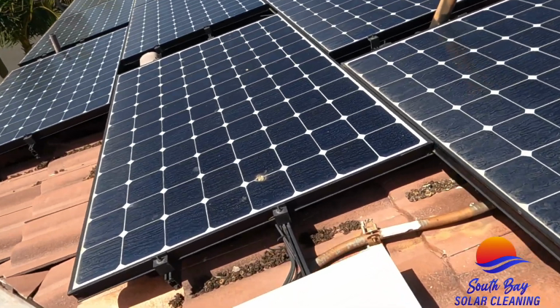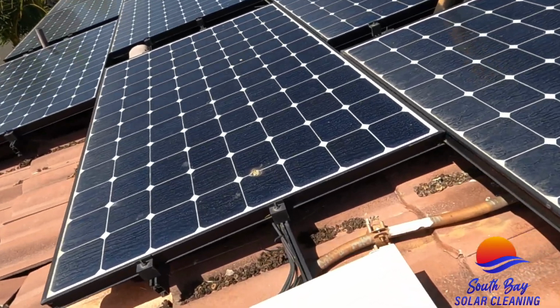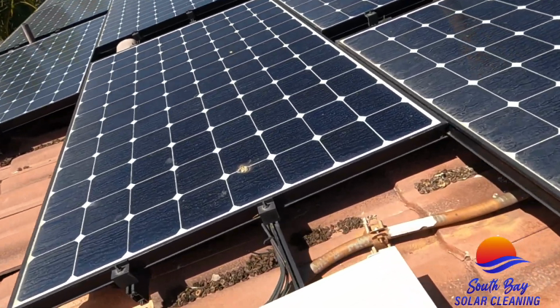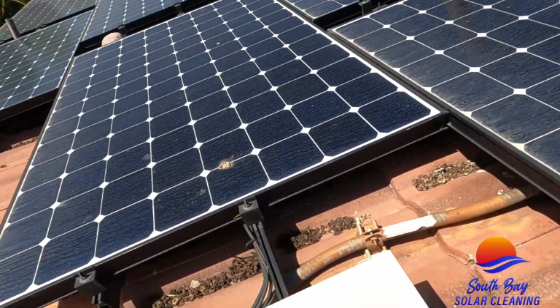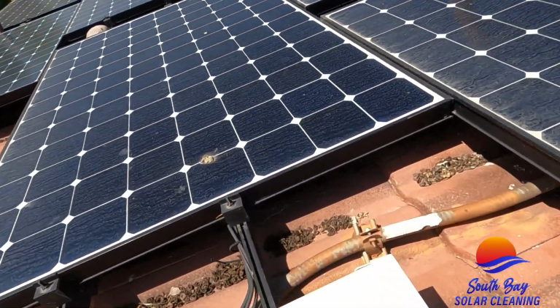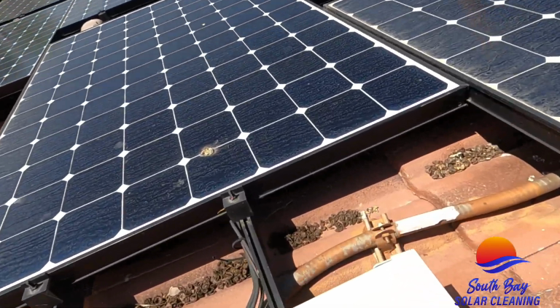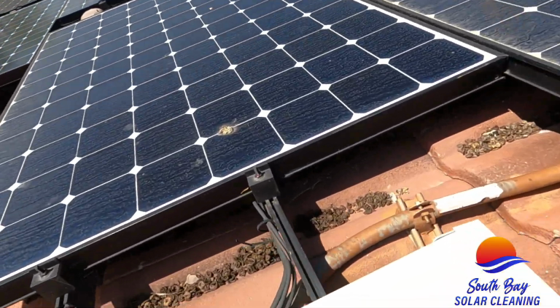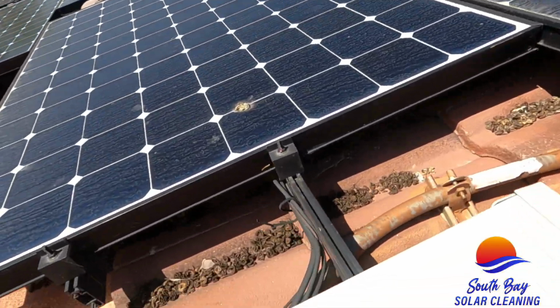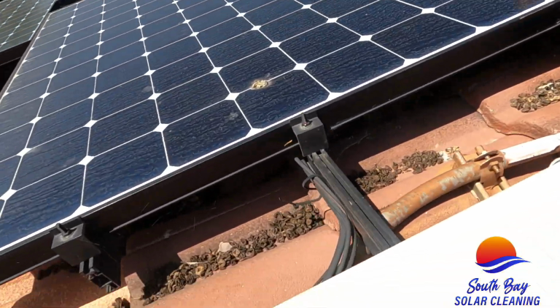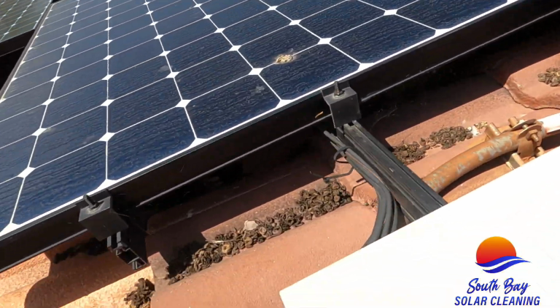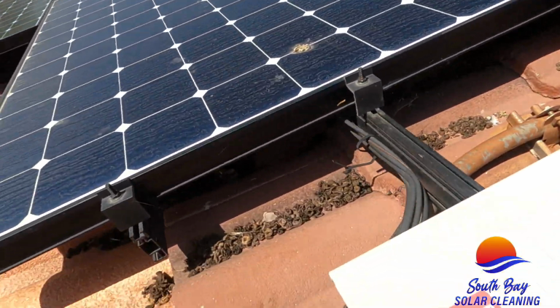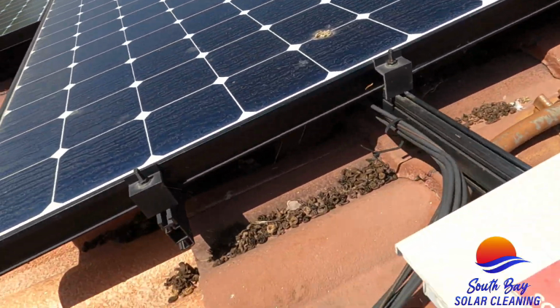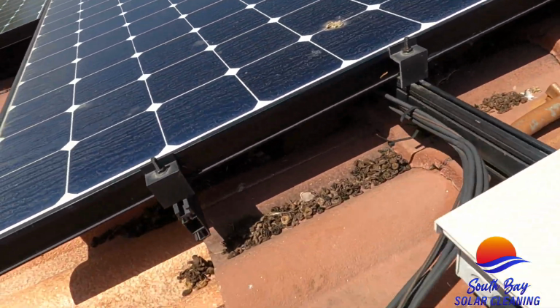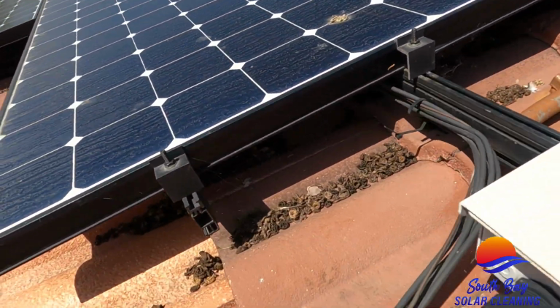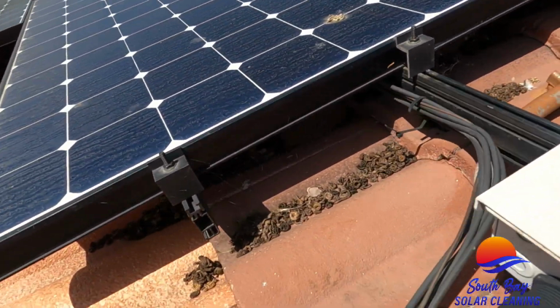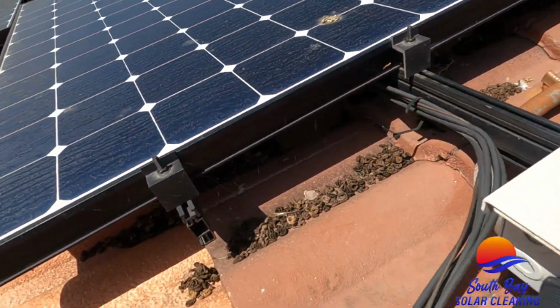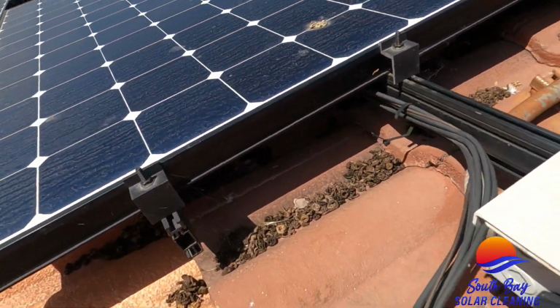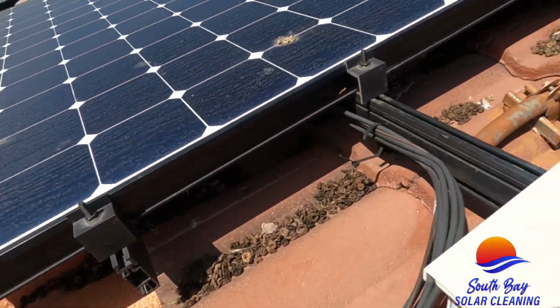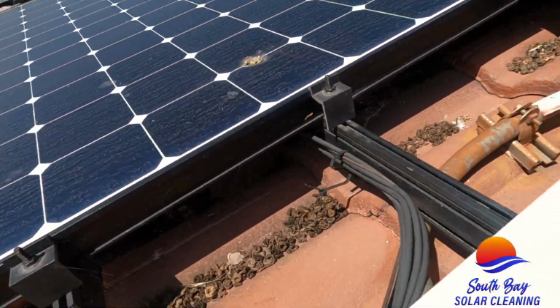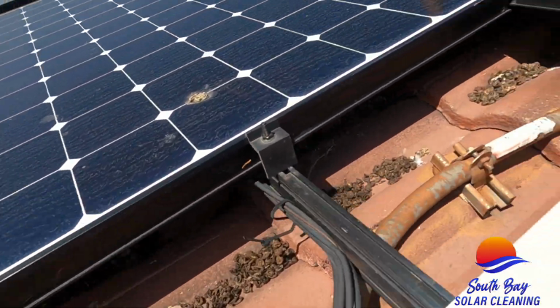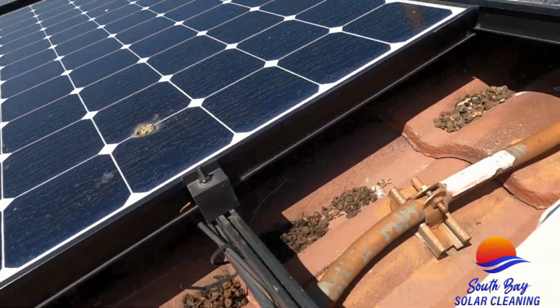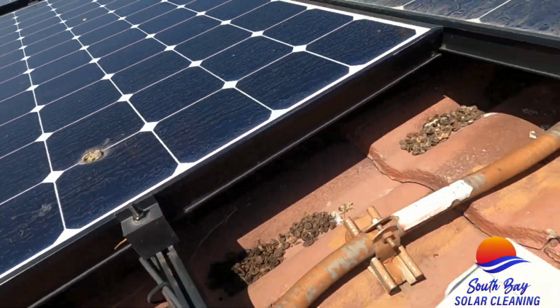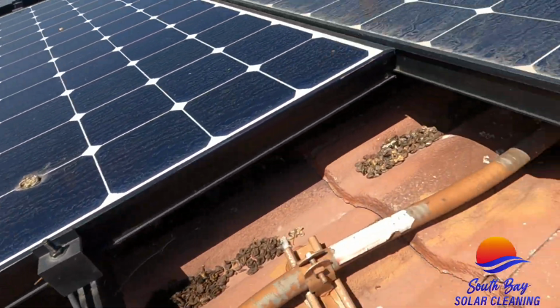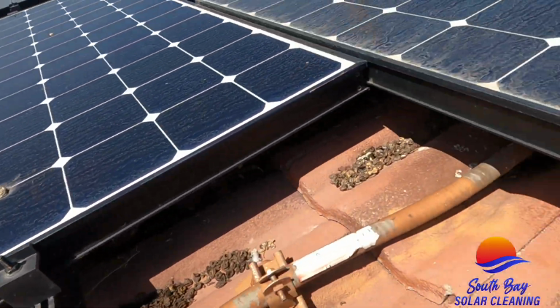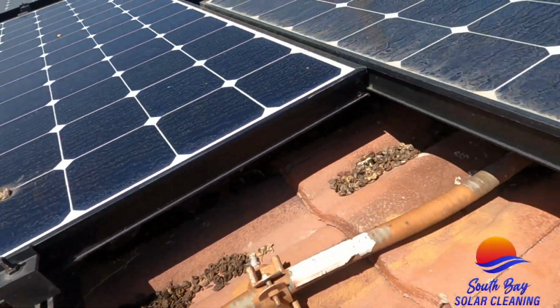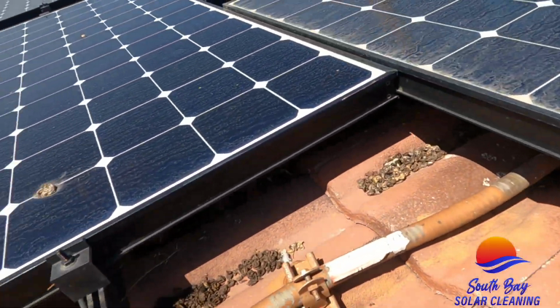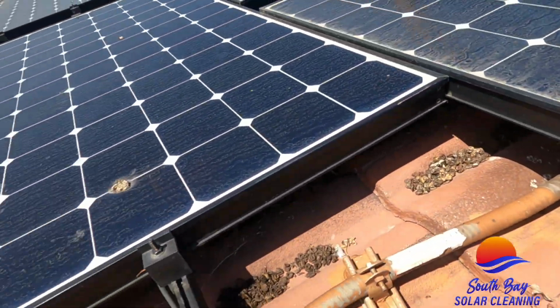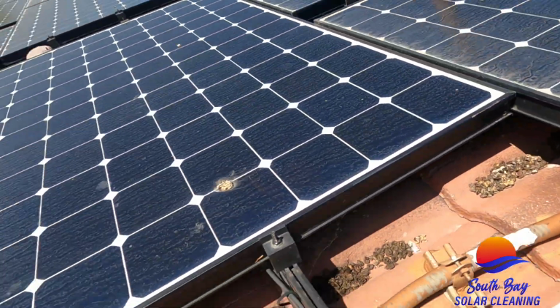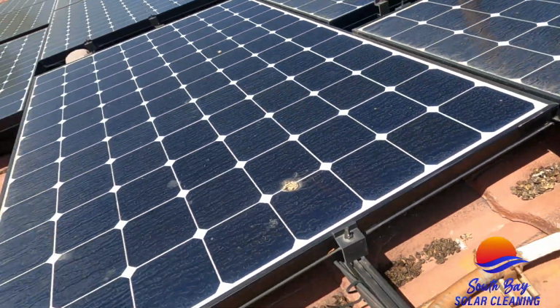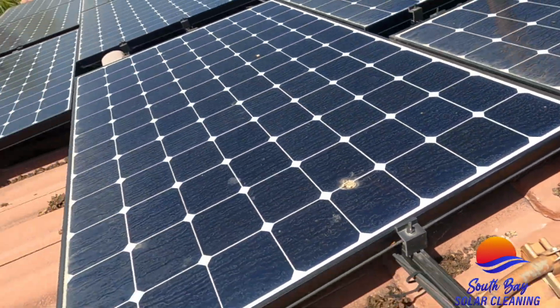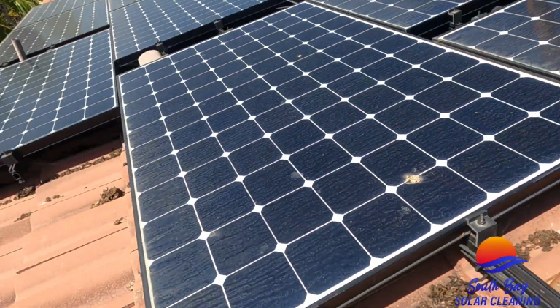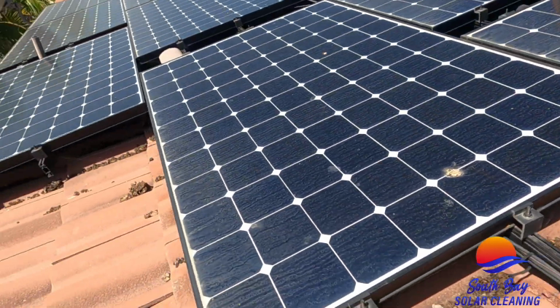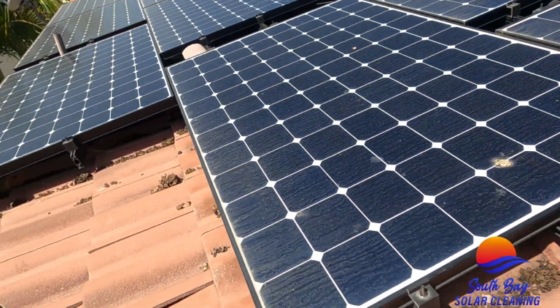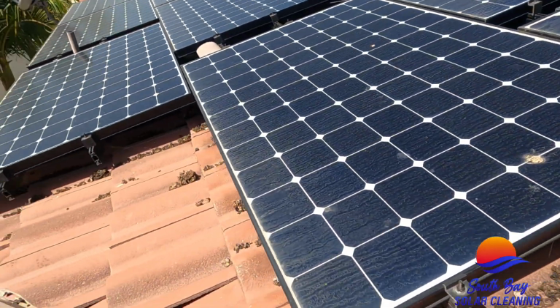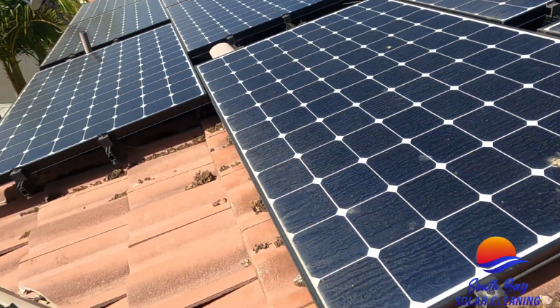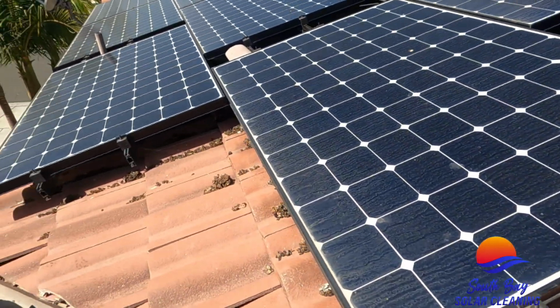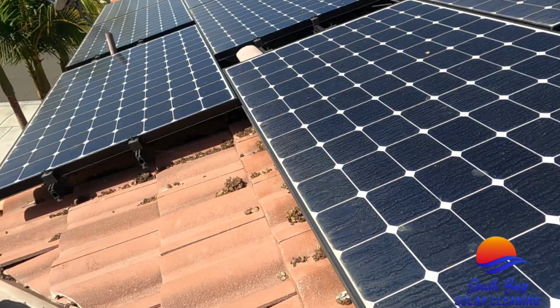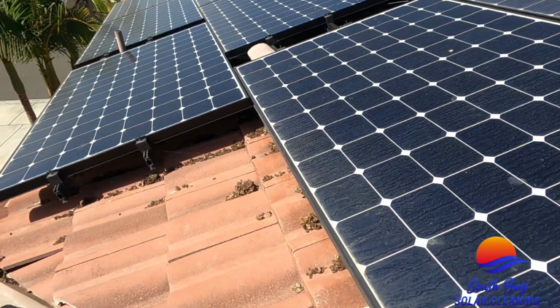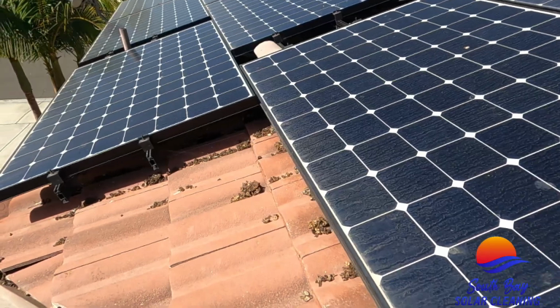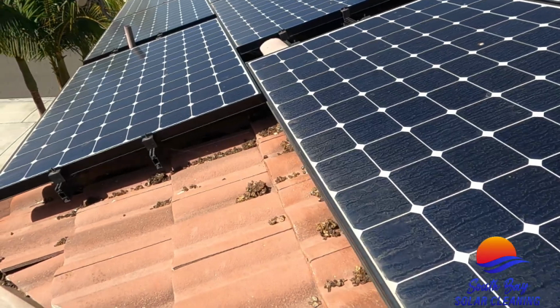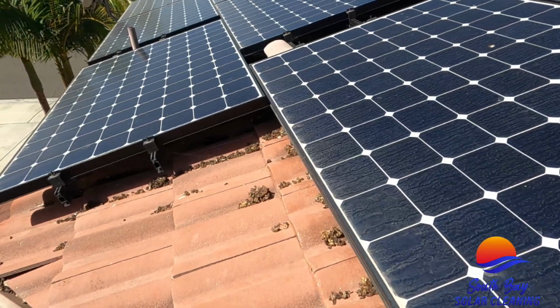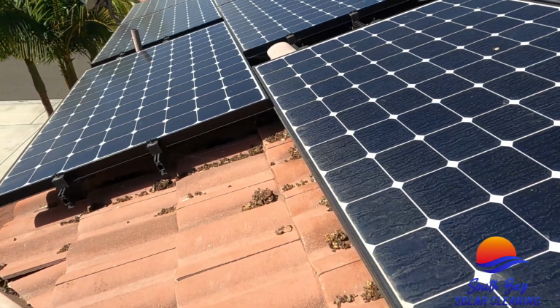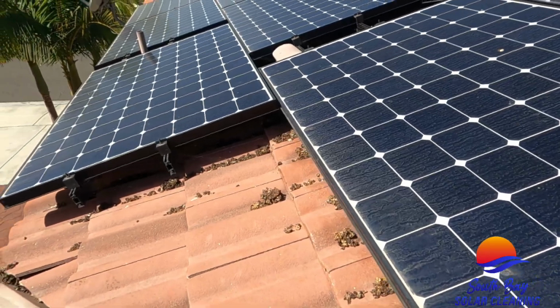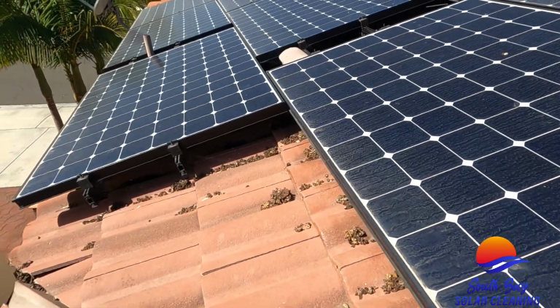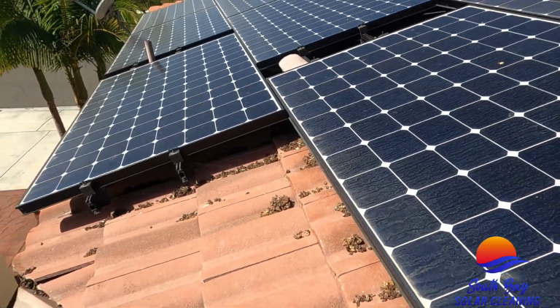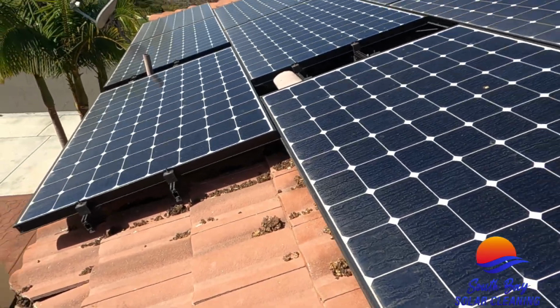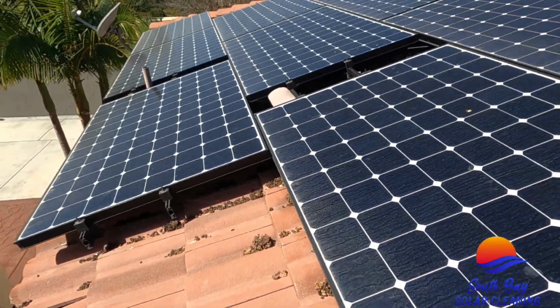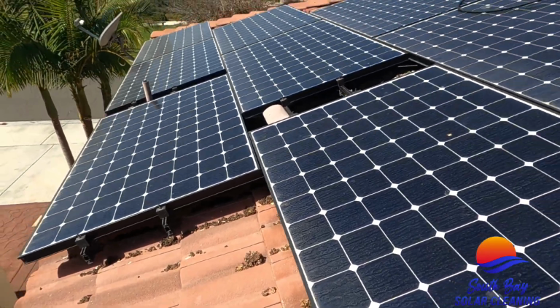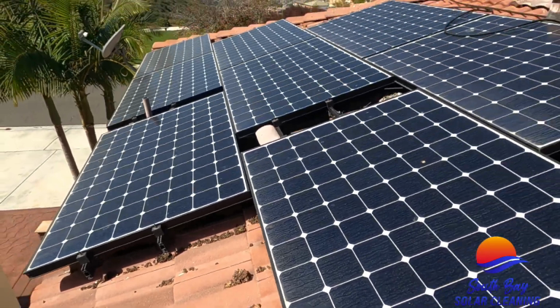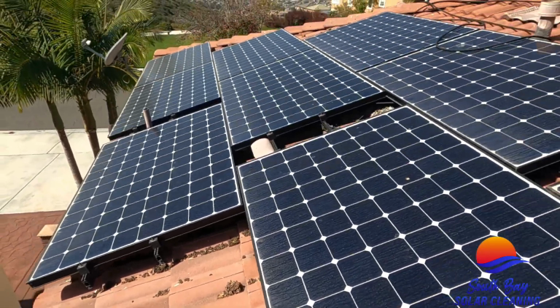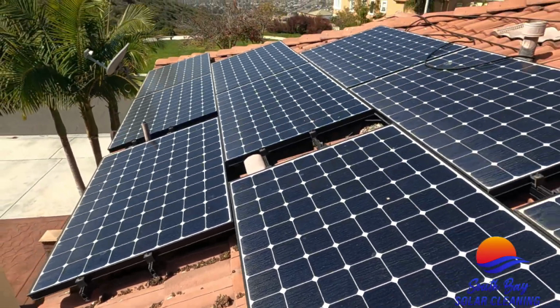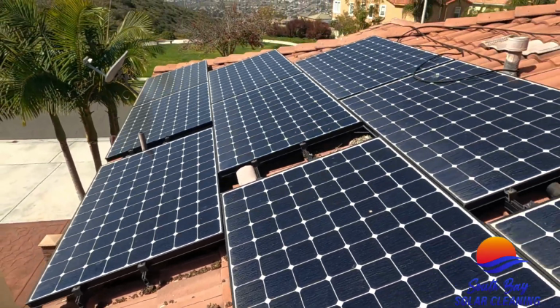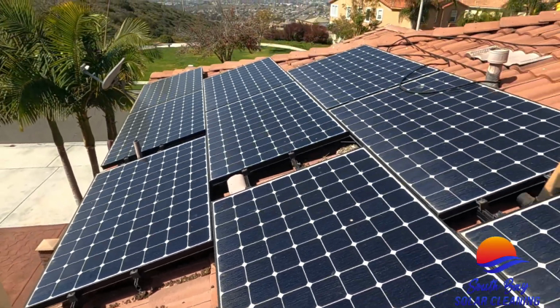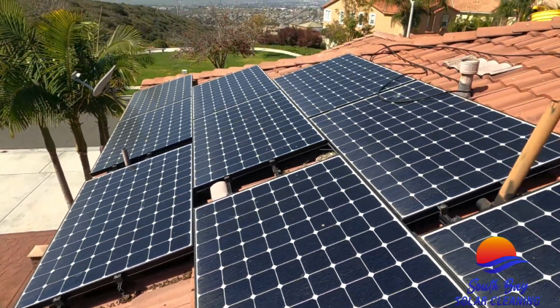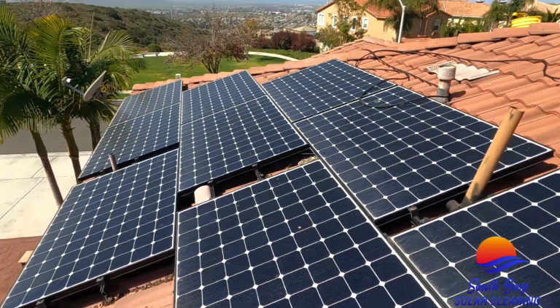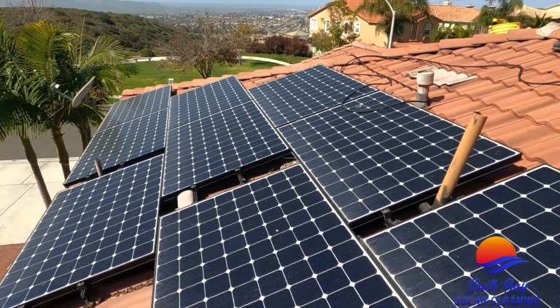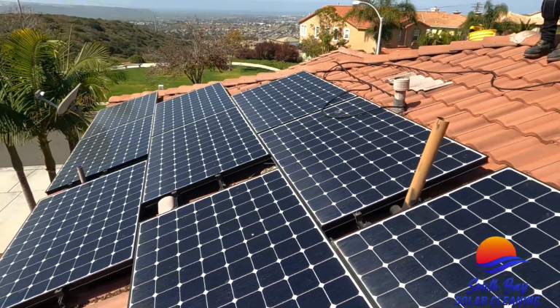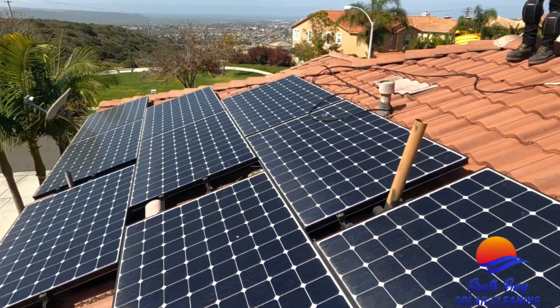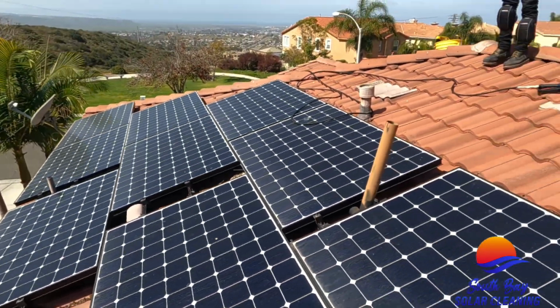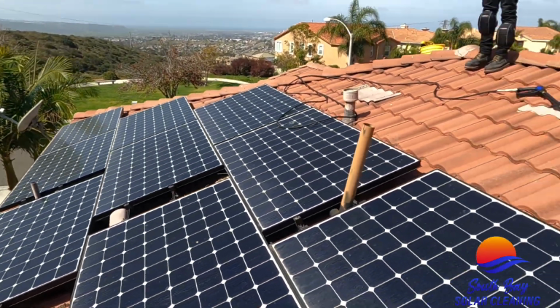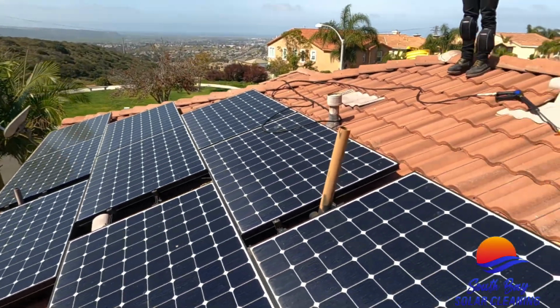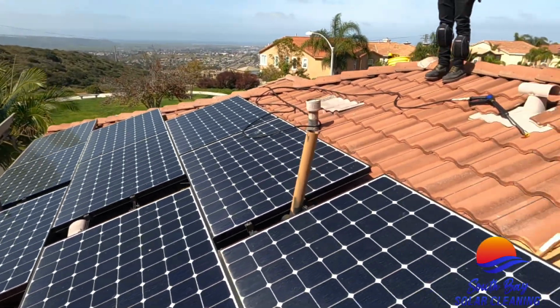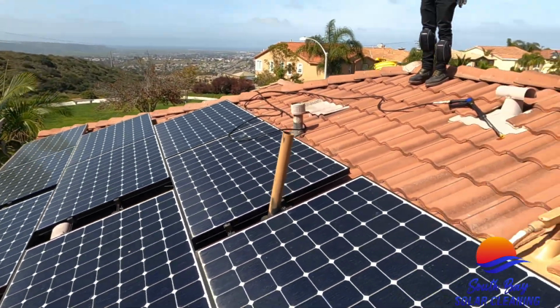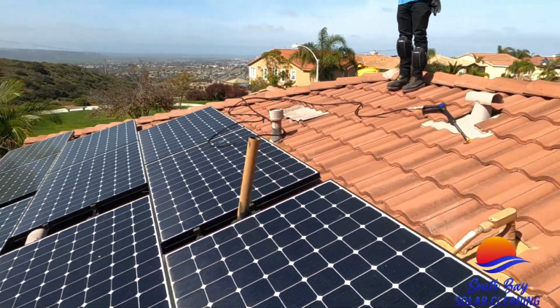You can see all the bird waste and the debris. We're going to go ahead and clean all this out and then start bird proofing.